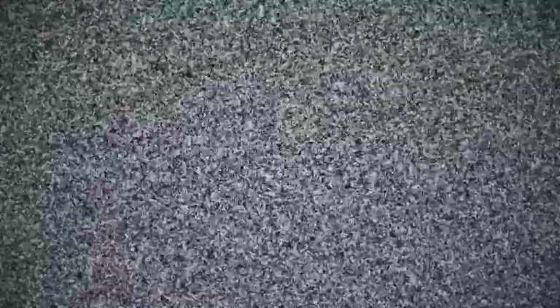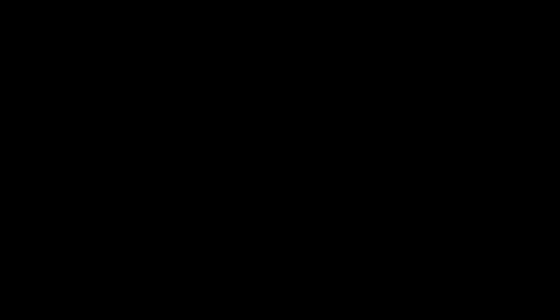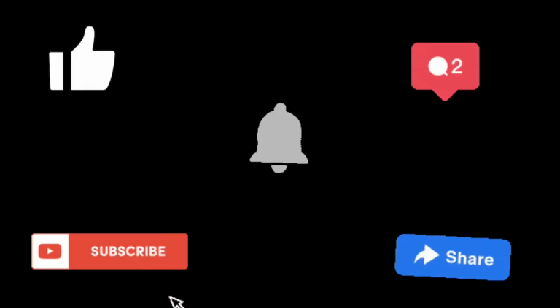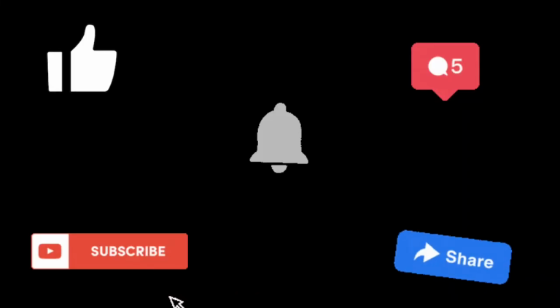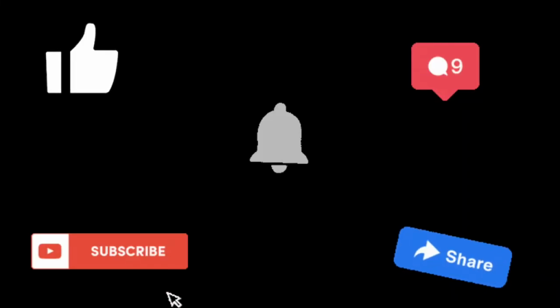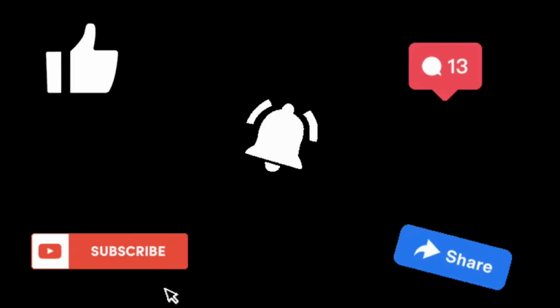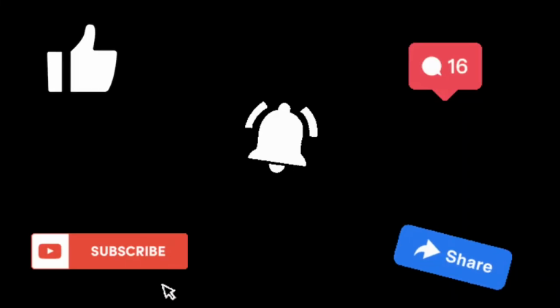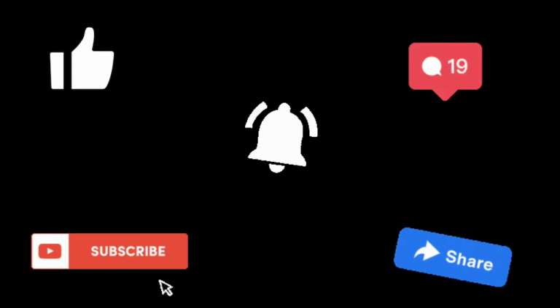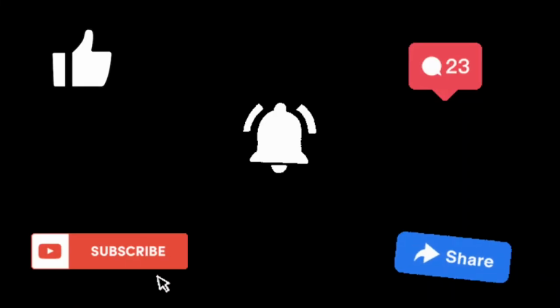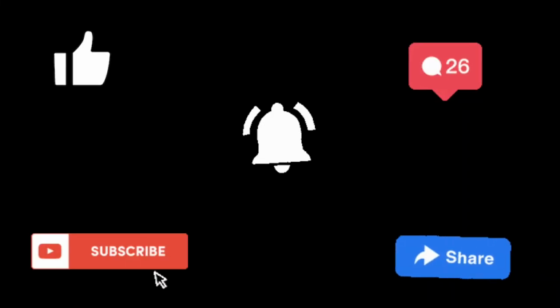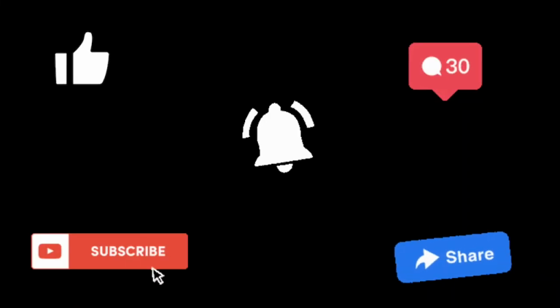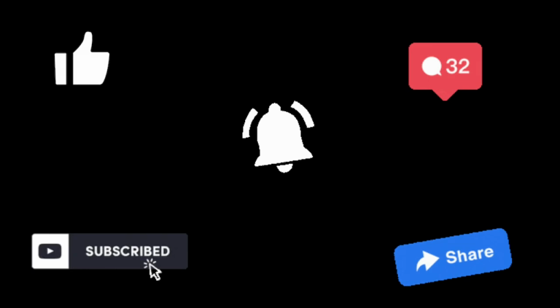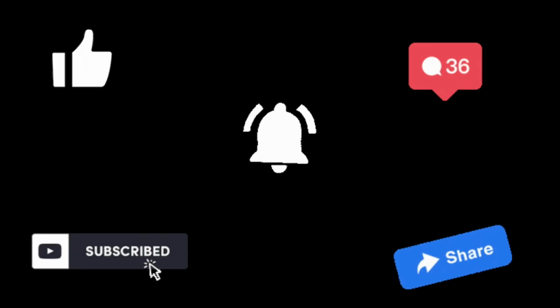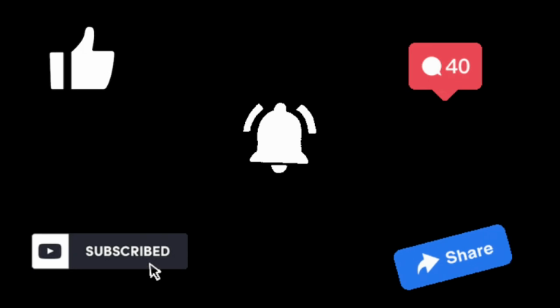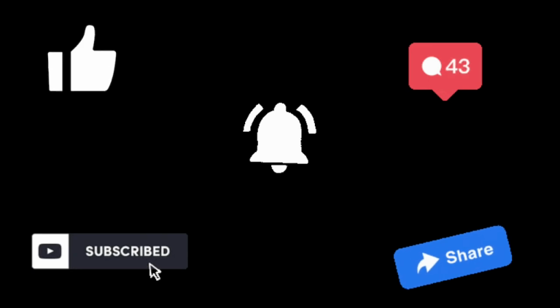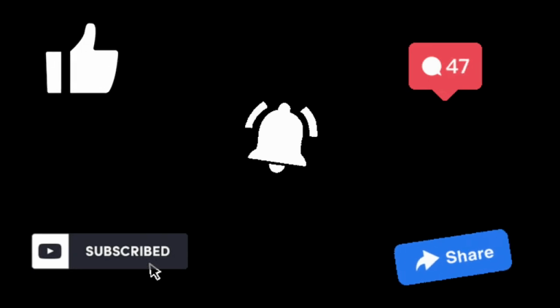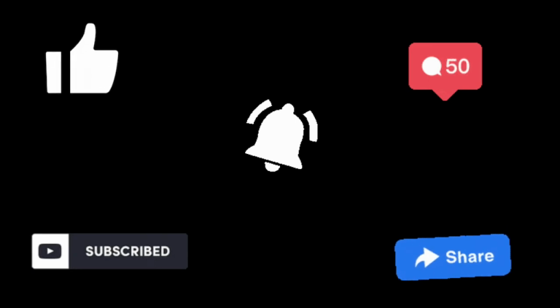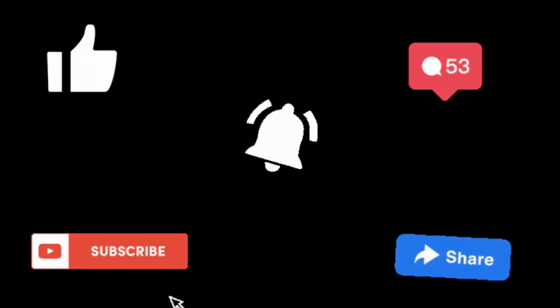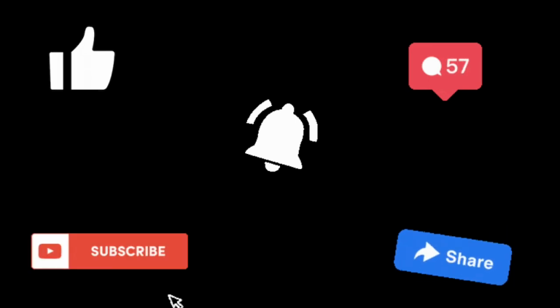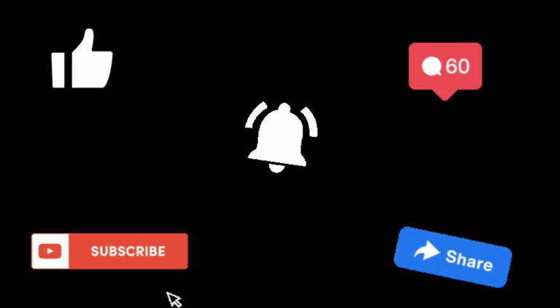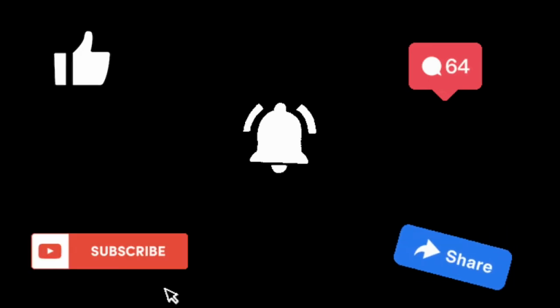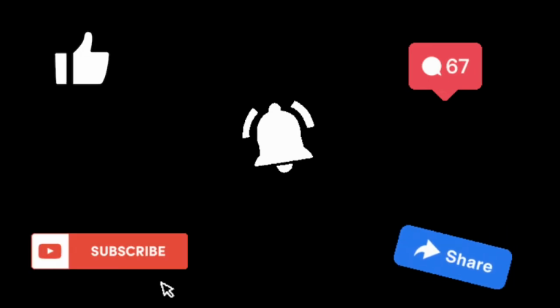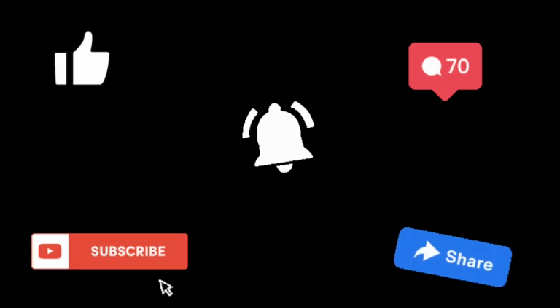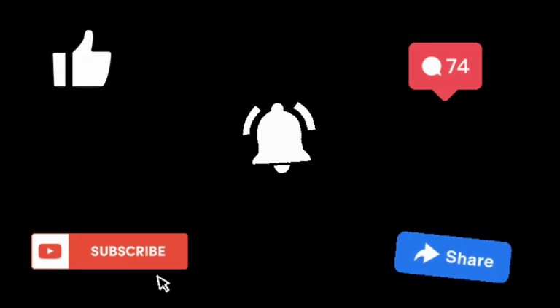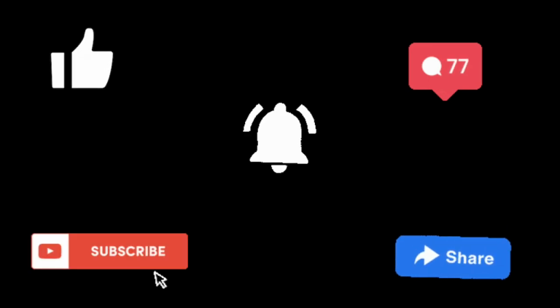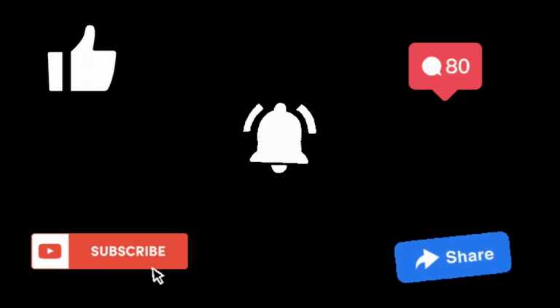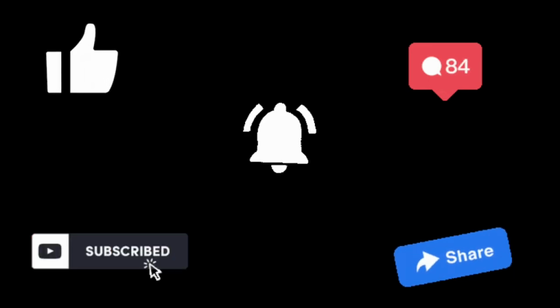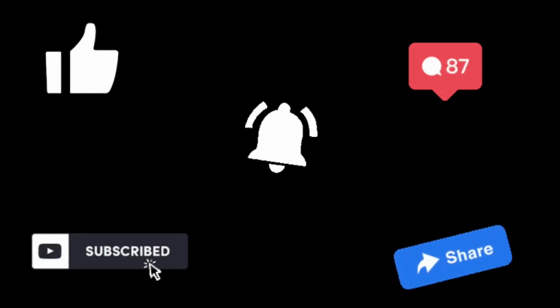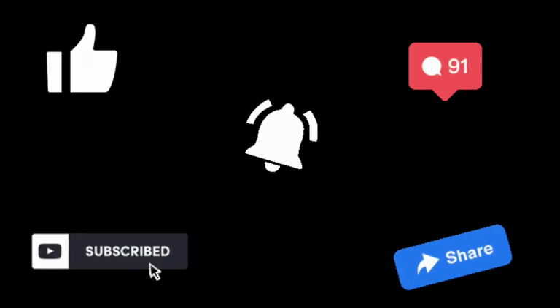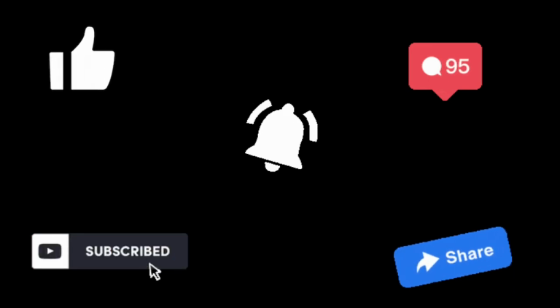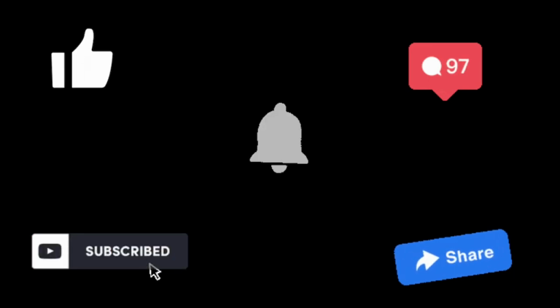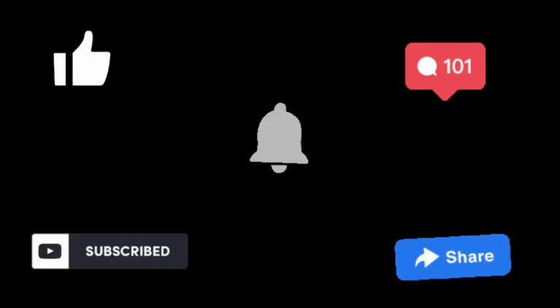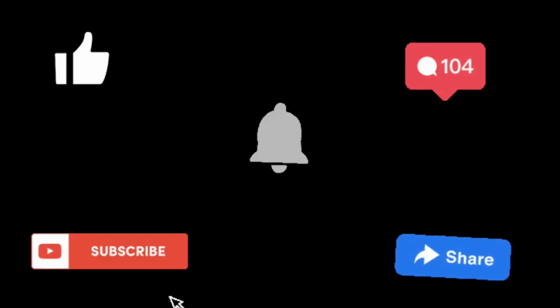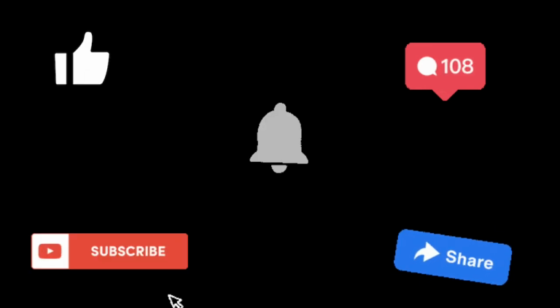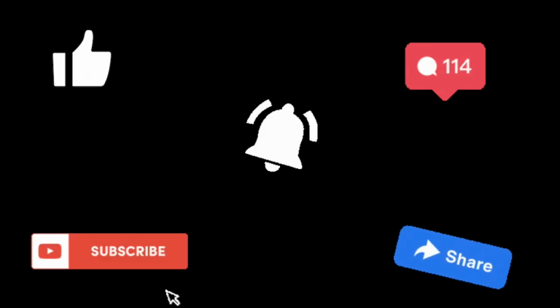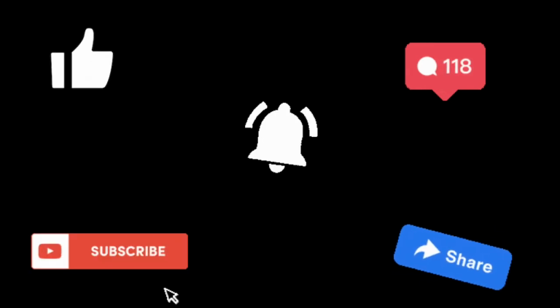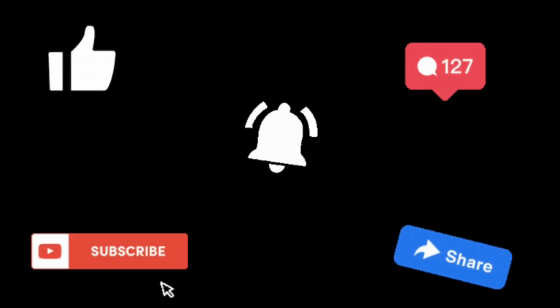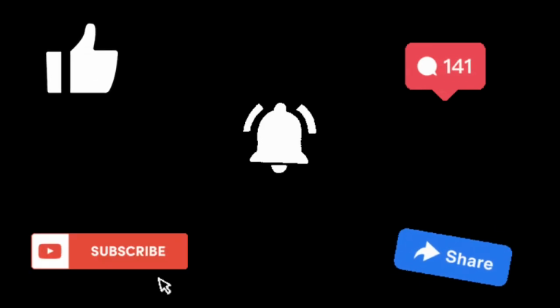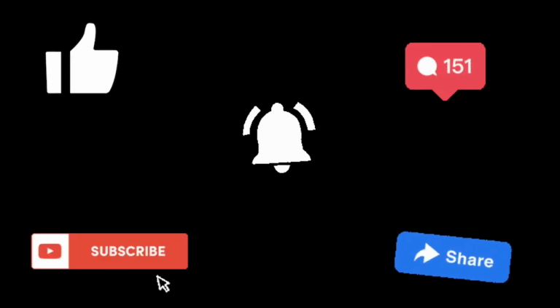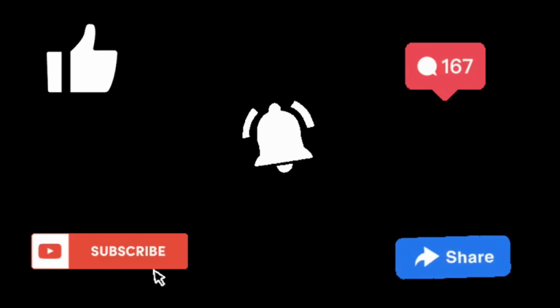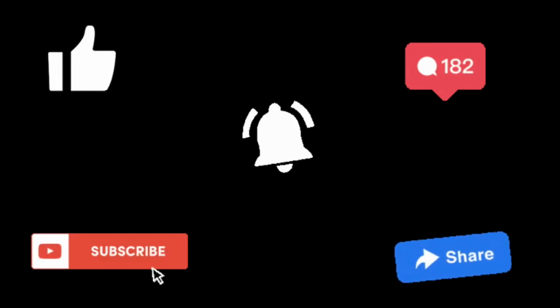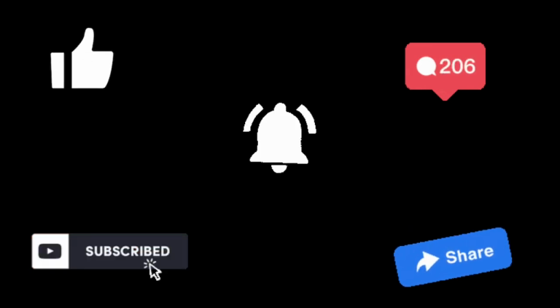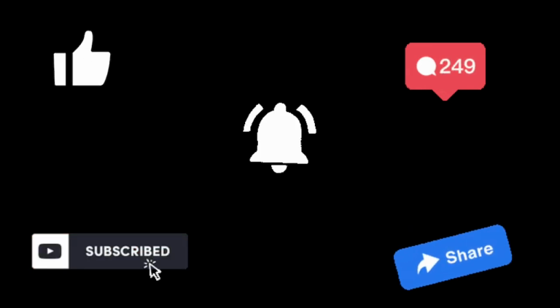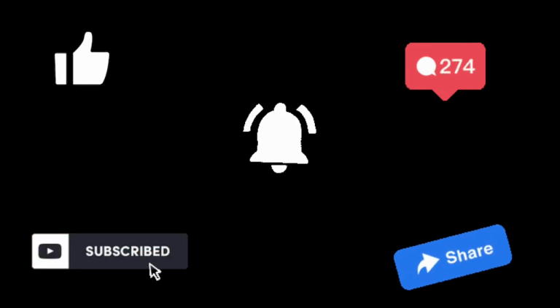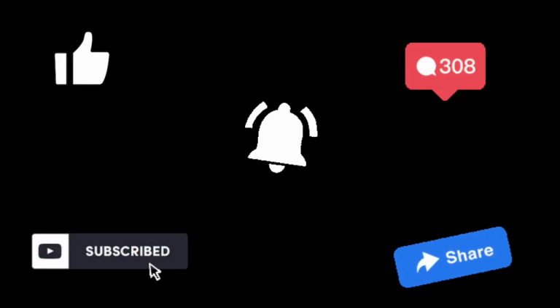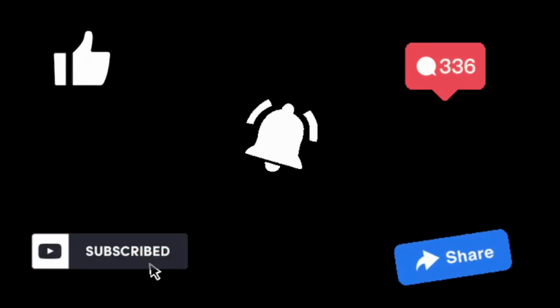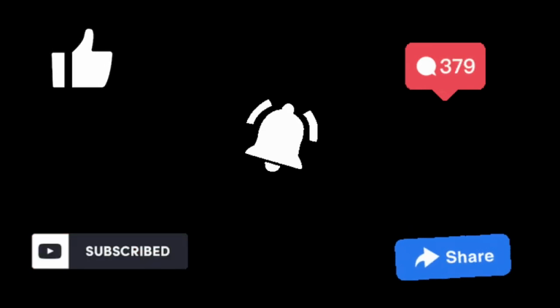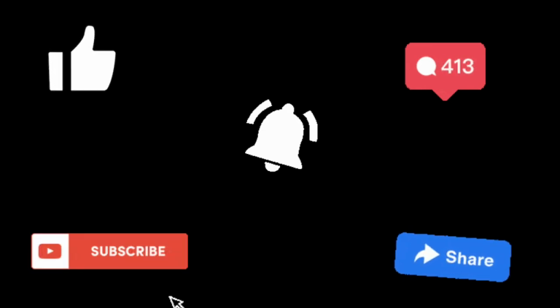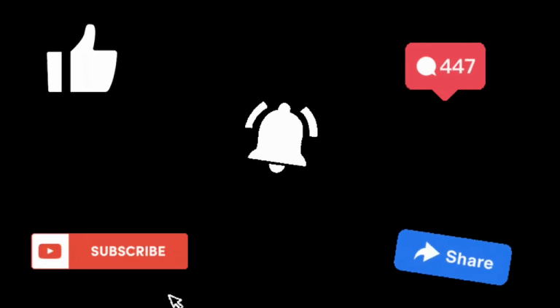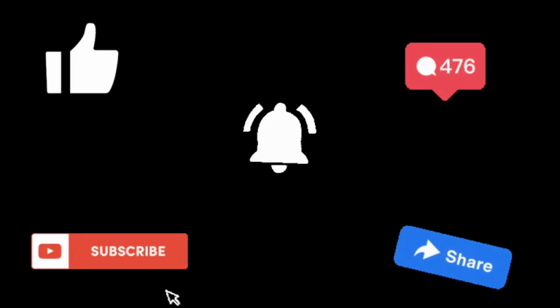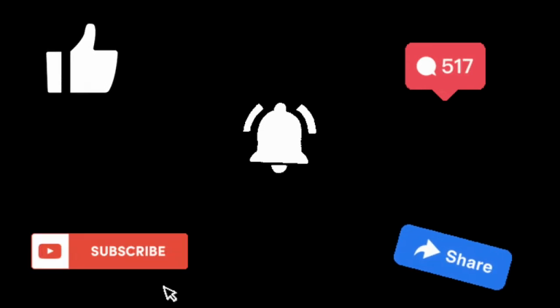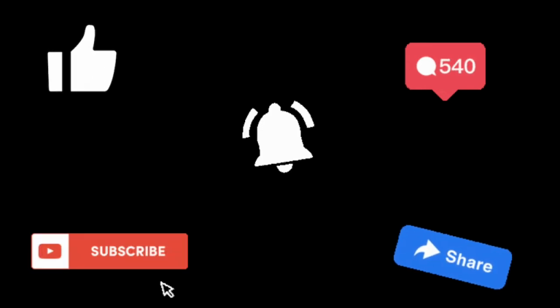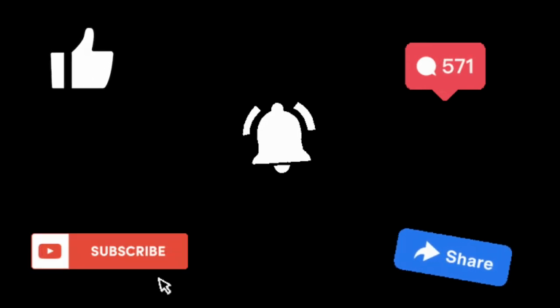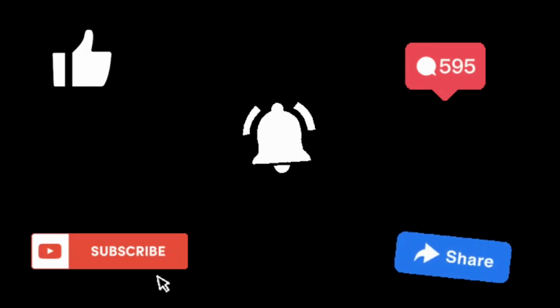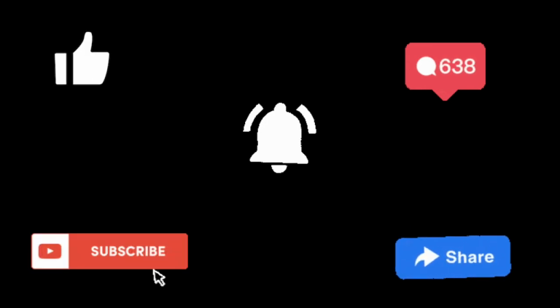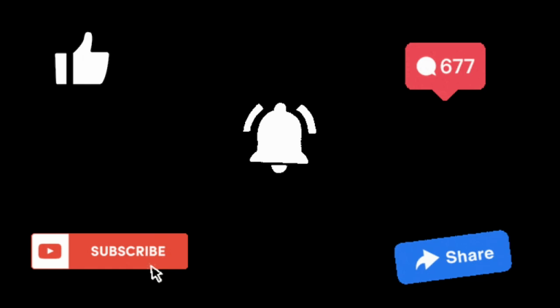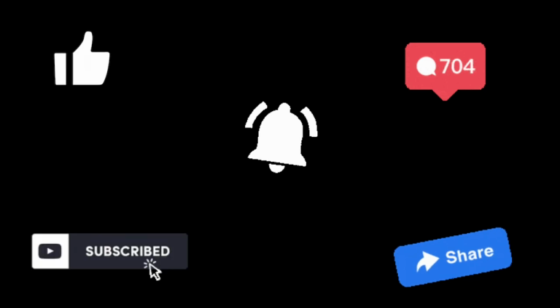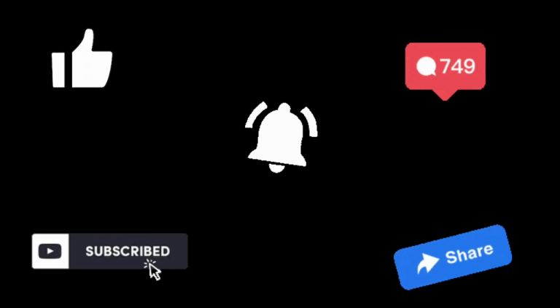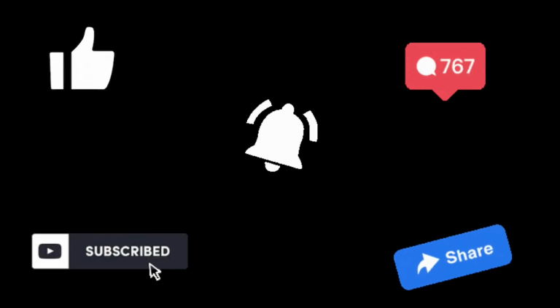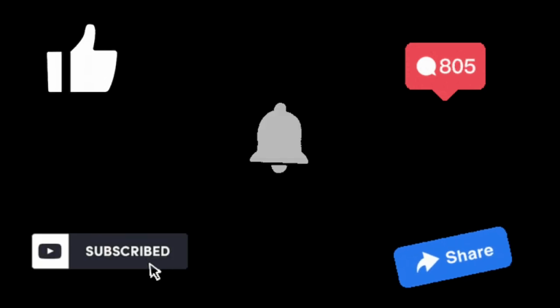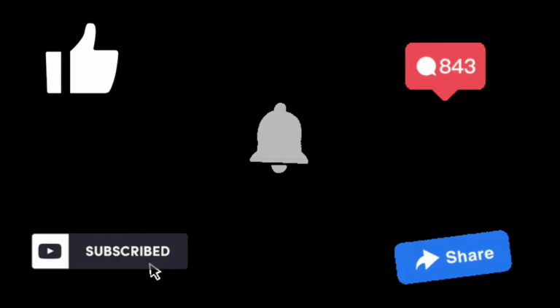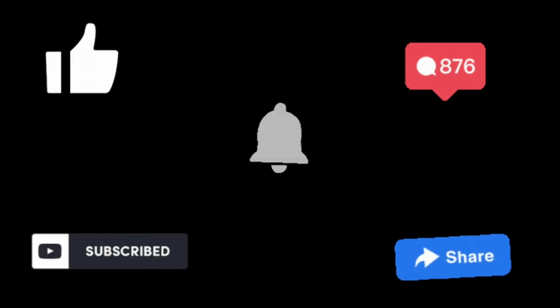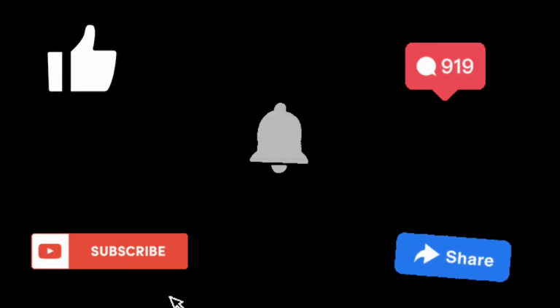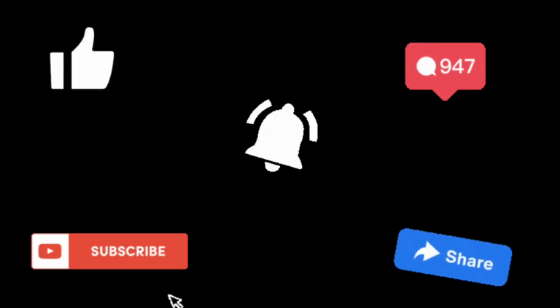Like, comment, subscribe, and share — that's how you can help out Garrett. And turn on the post notifications too. Thank you!